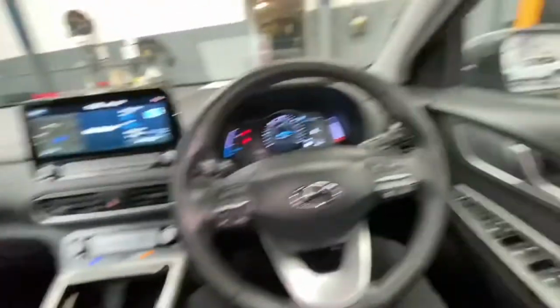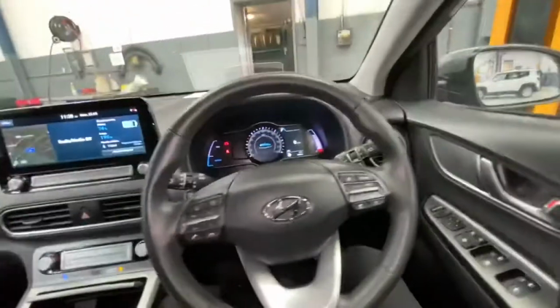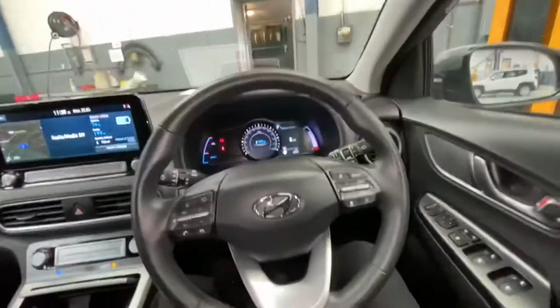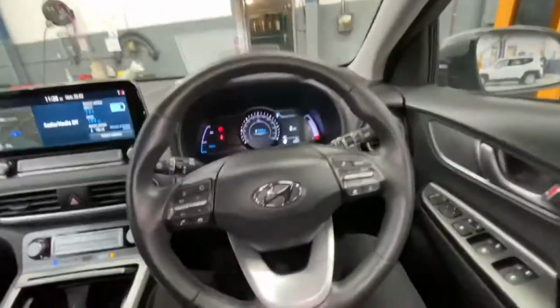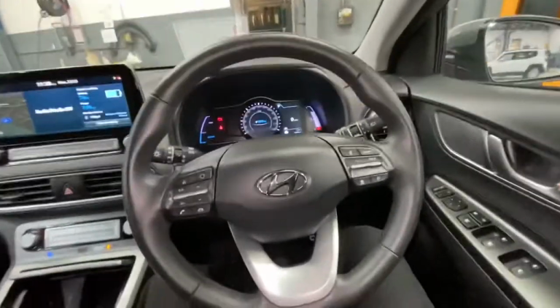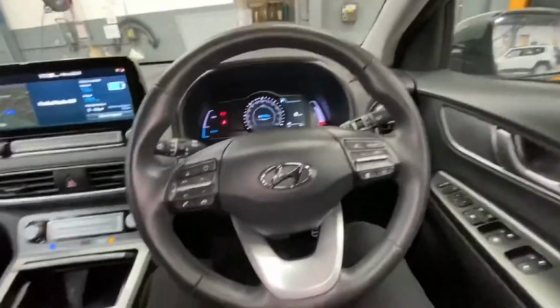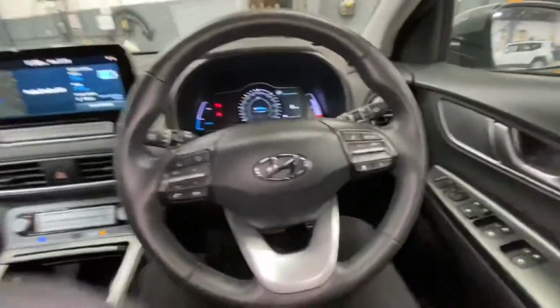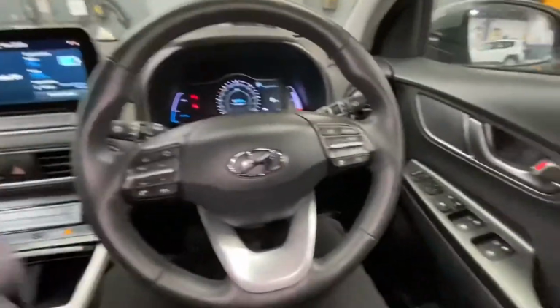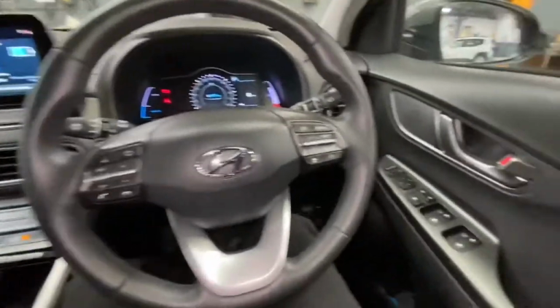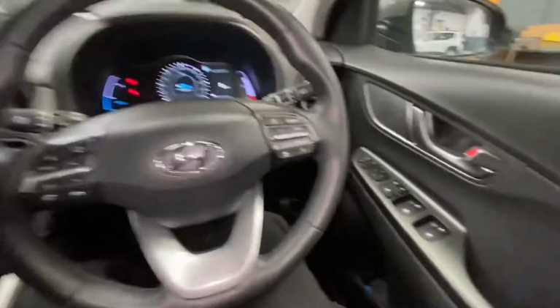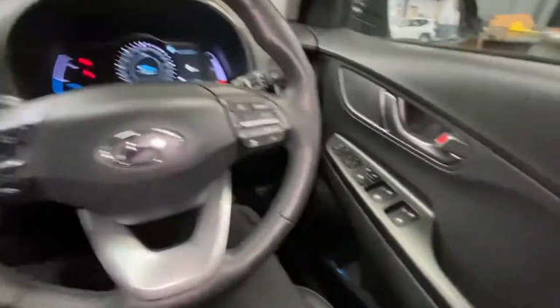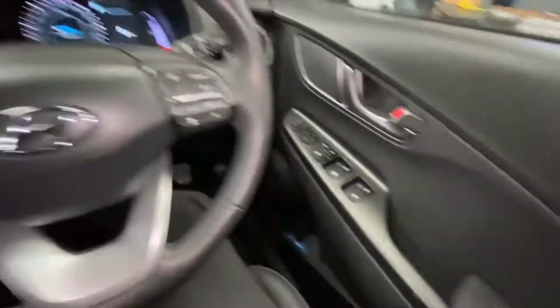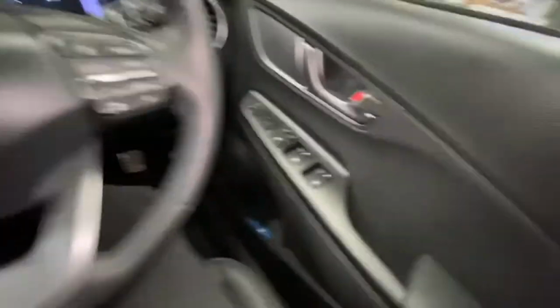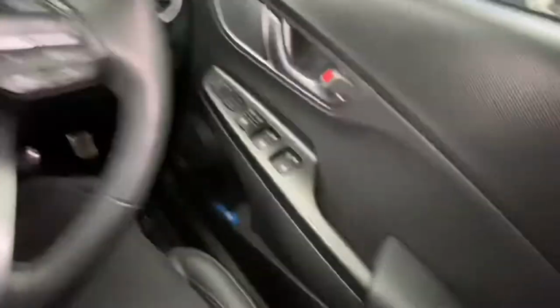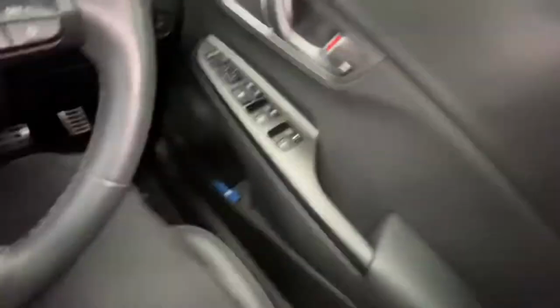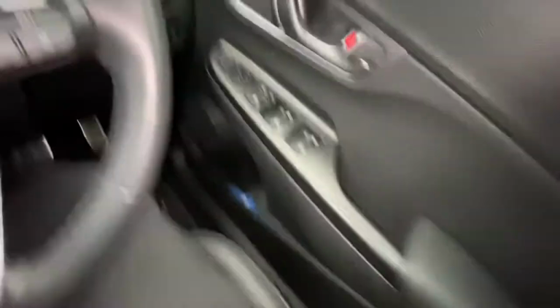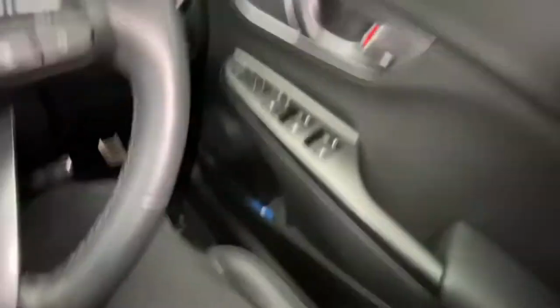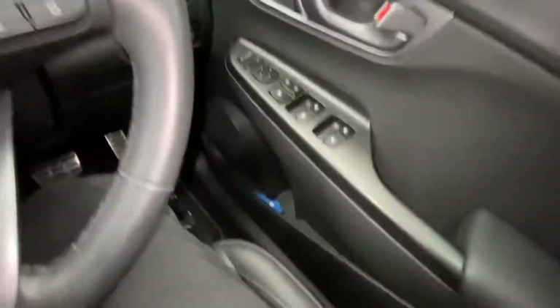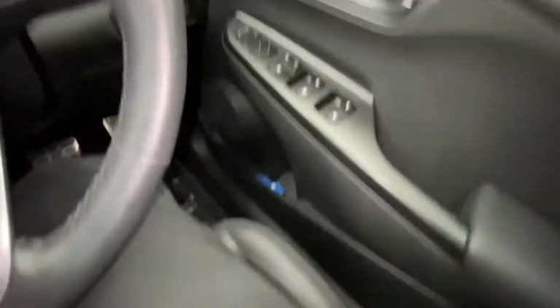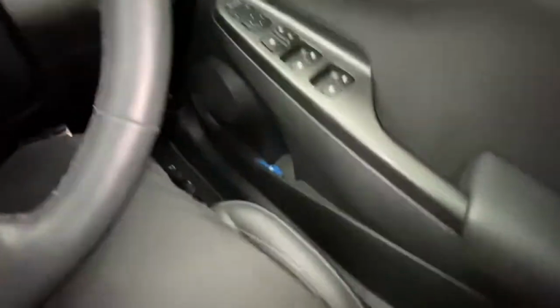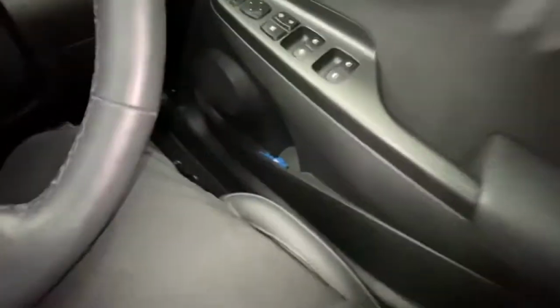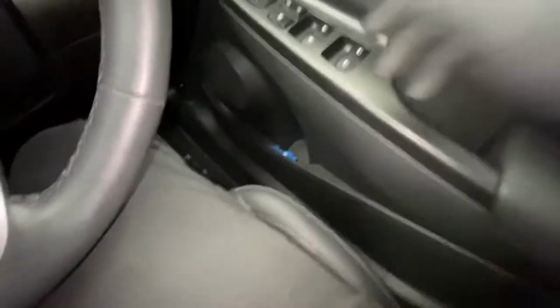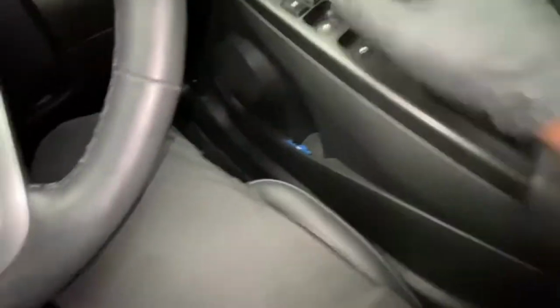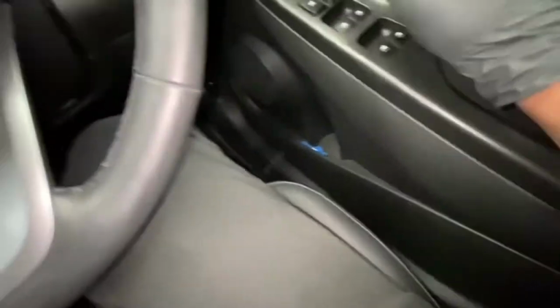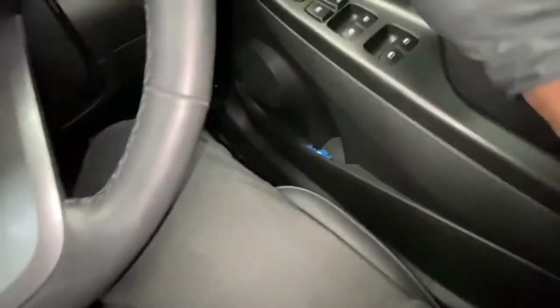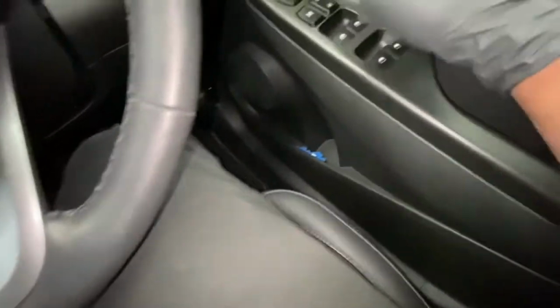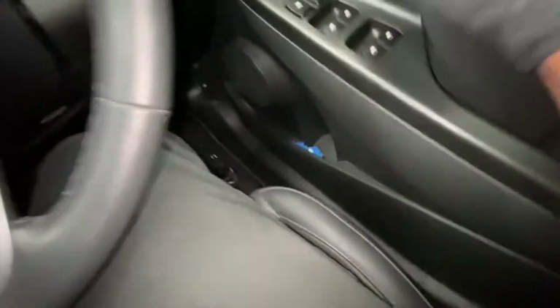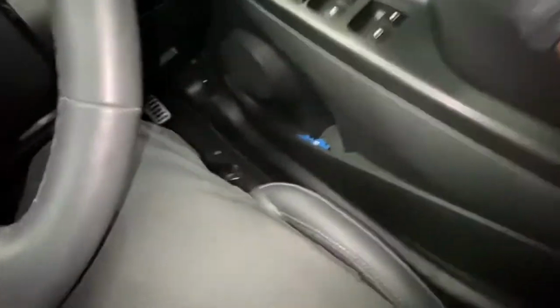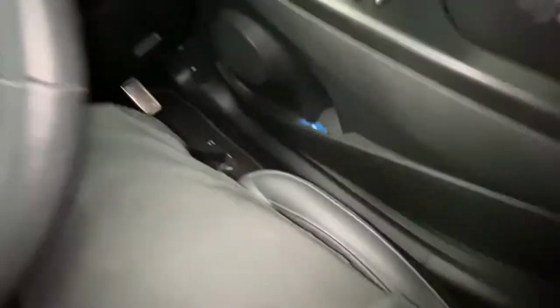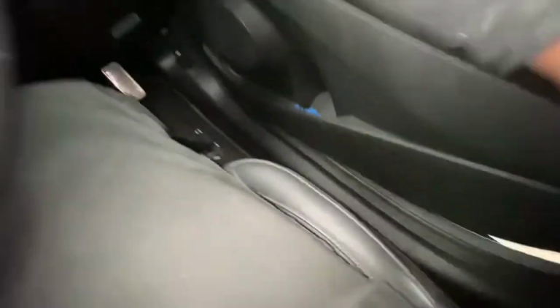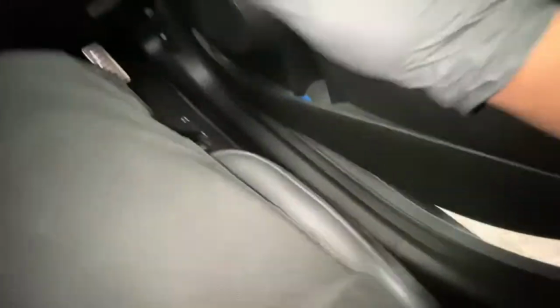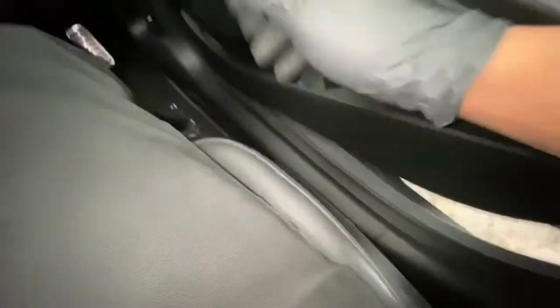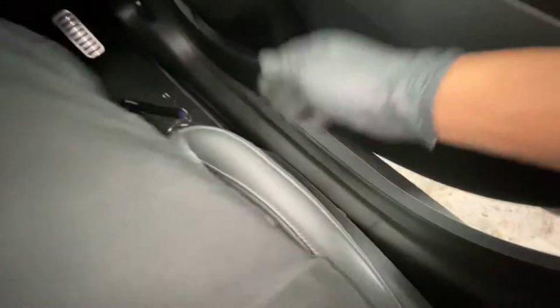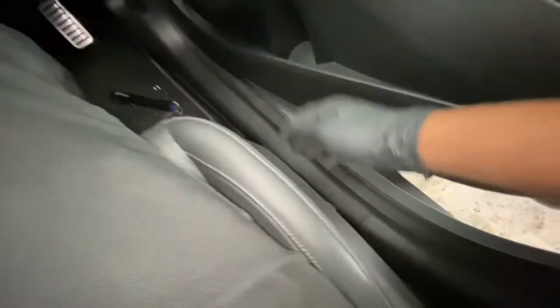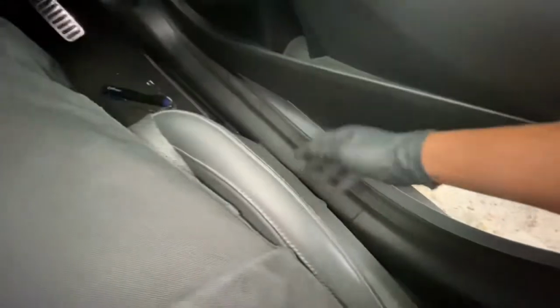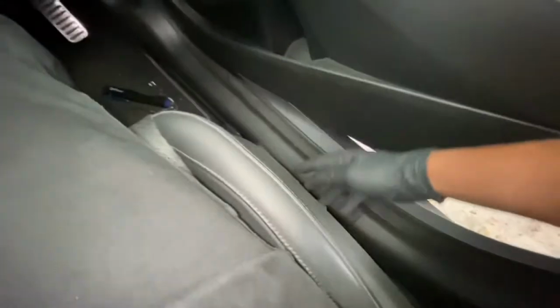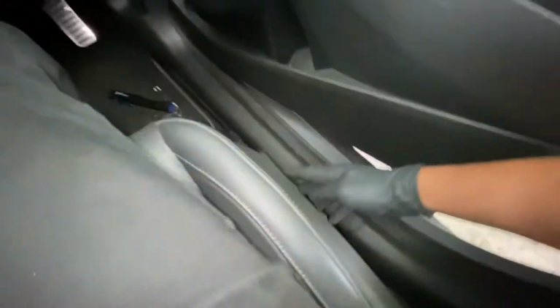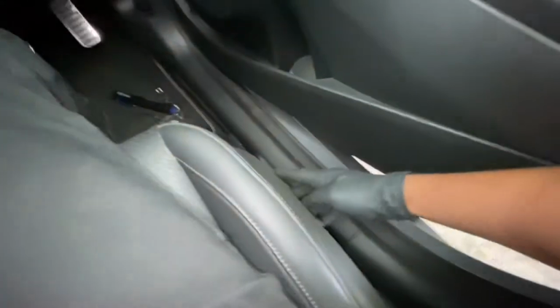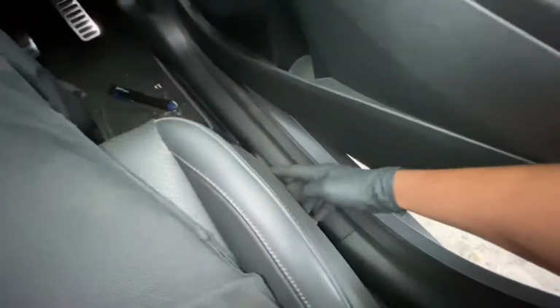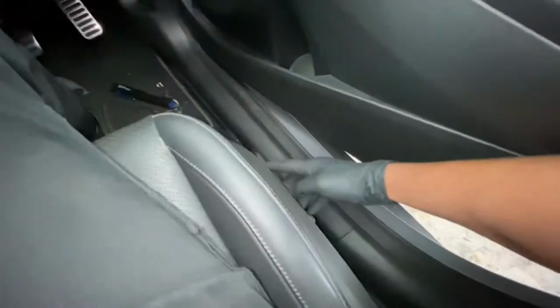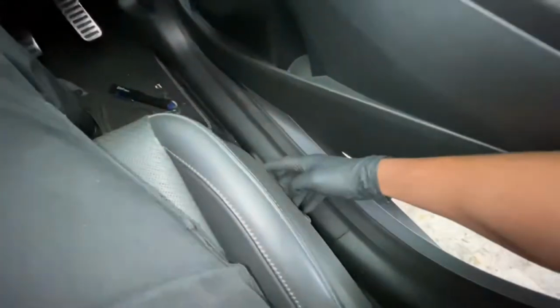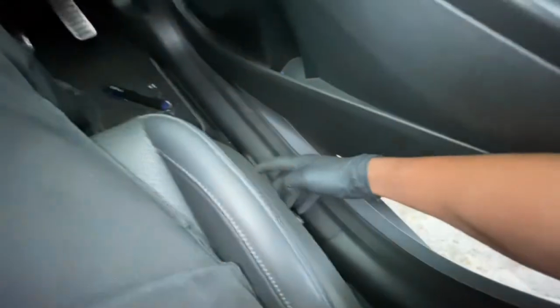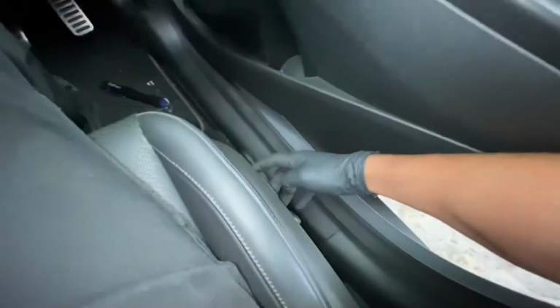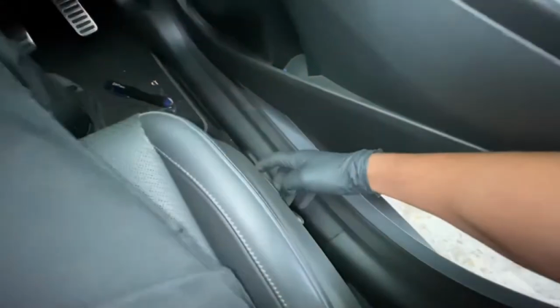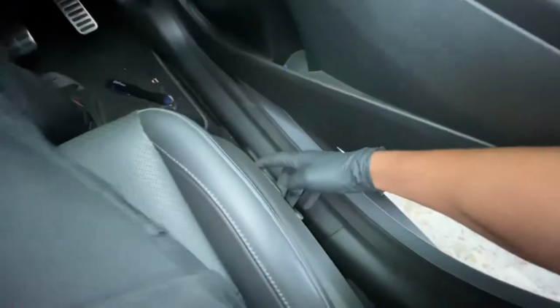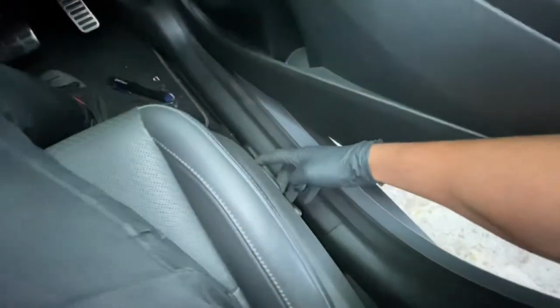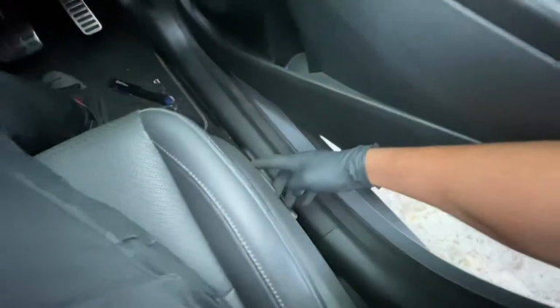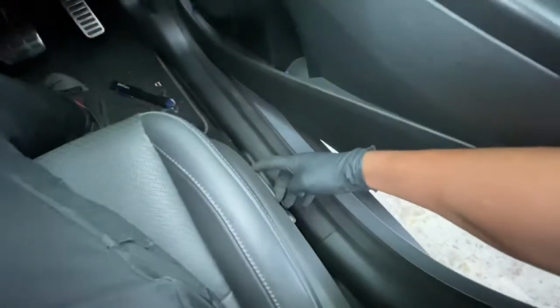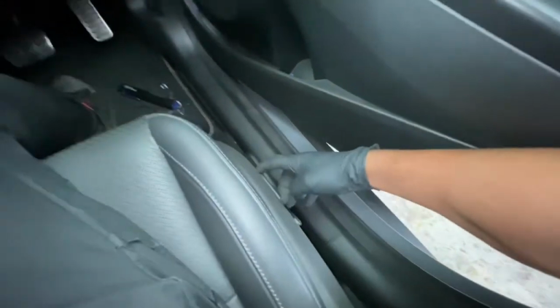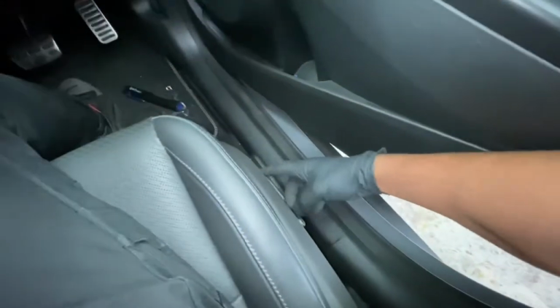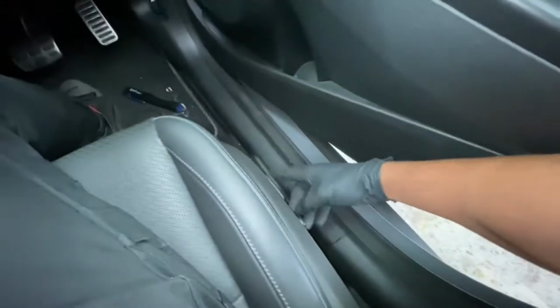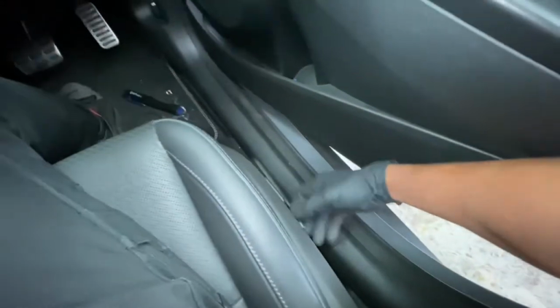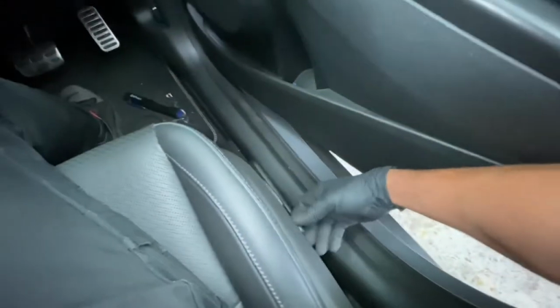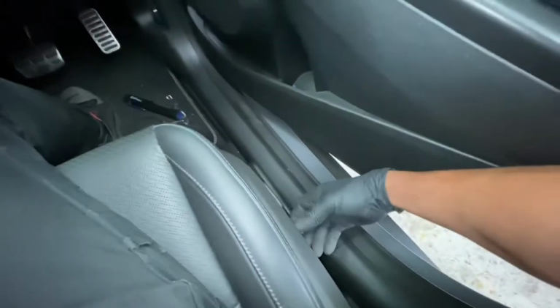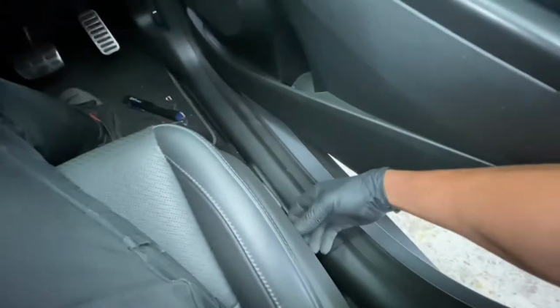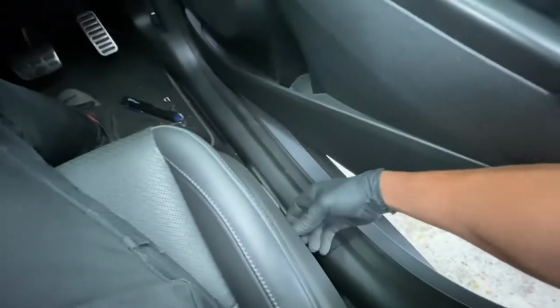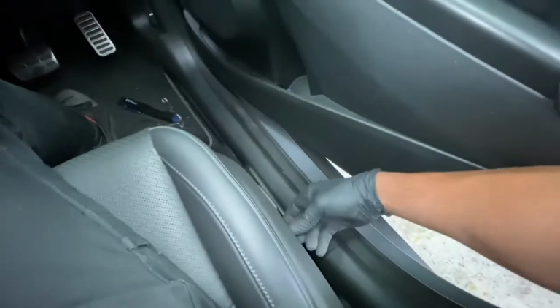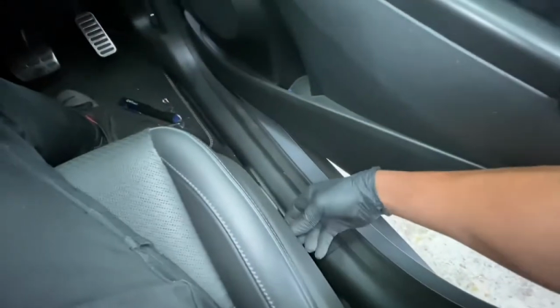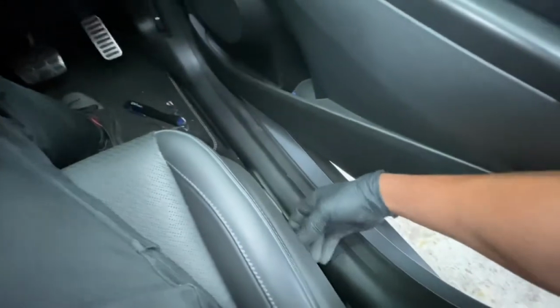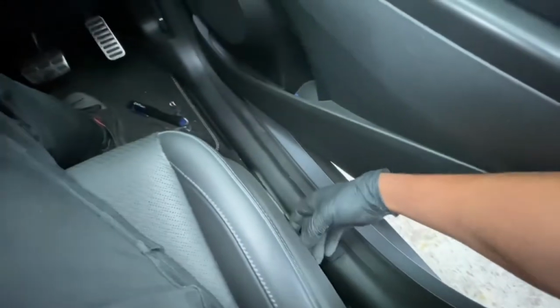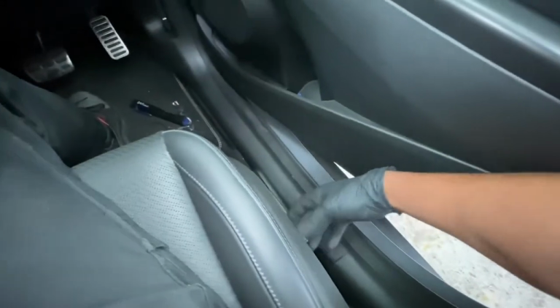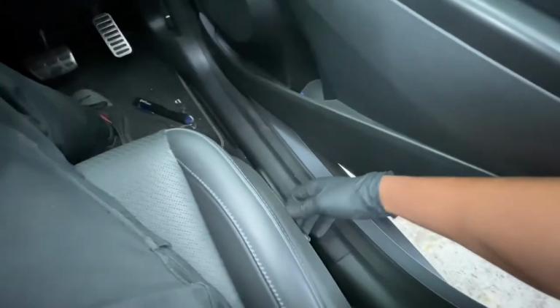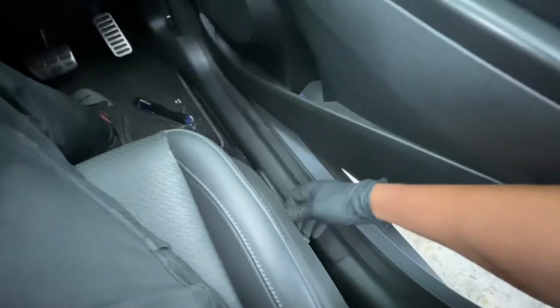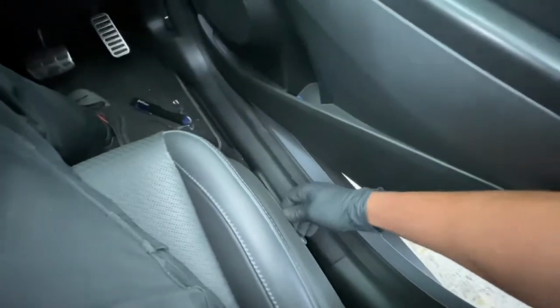But the driver's side — as you can see, I'm going to try and operate it — it doesn't seem to be doing anything.